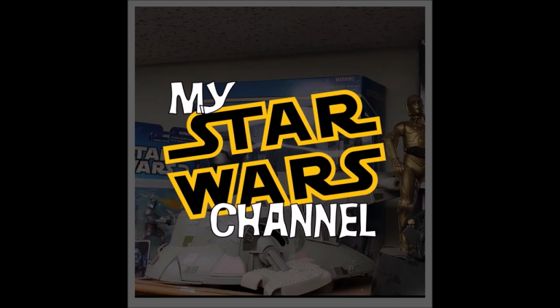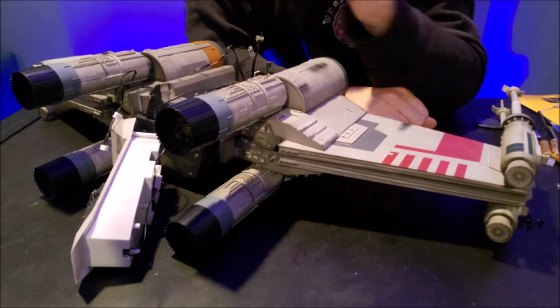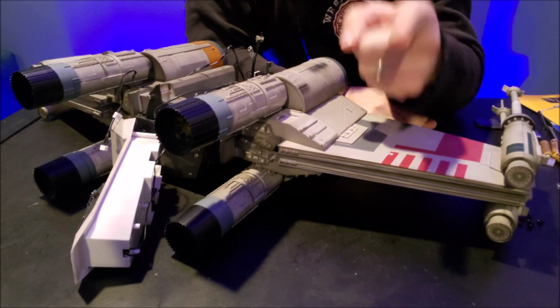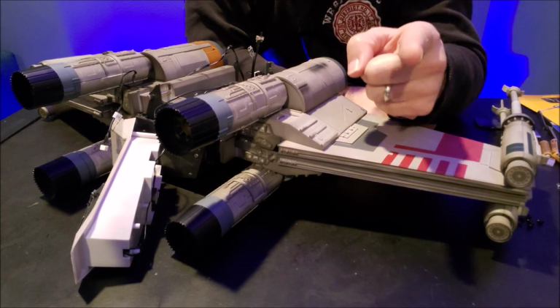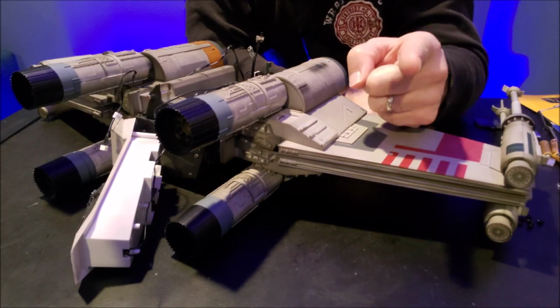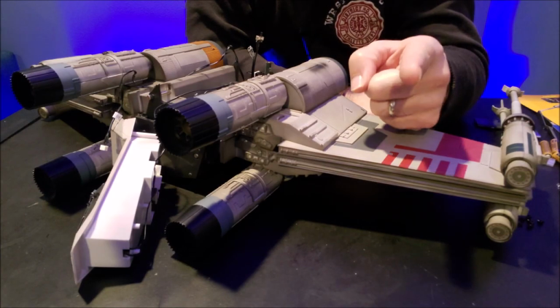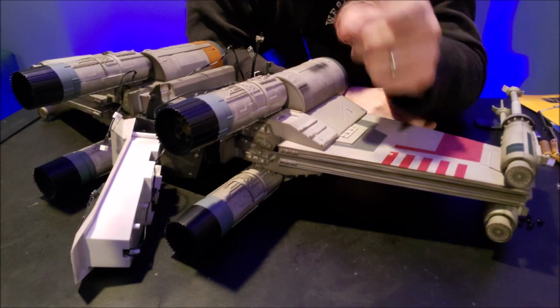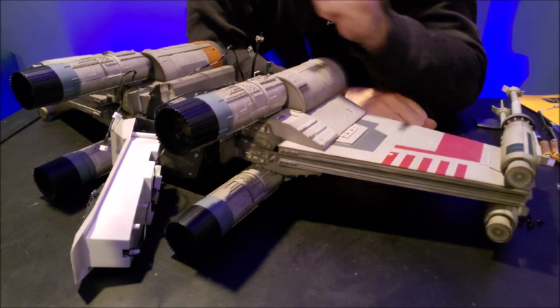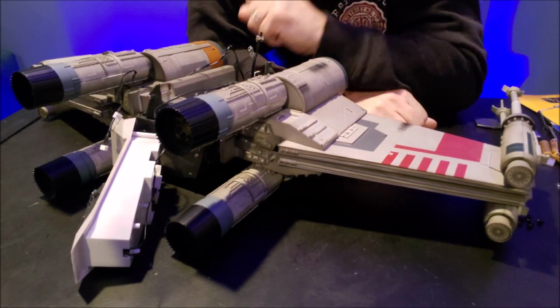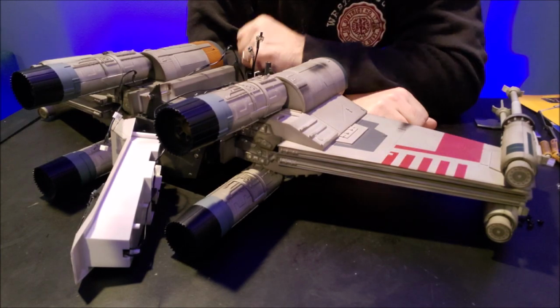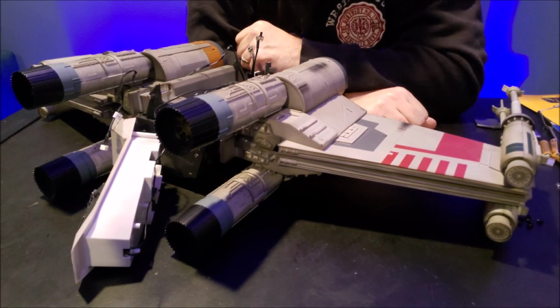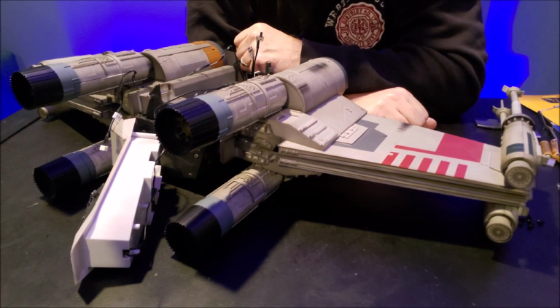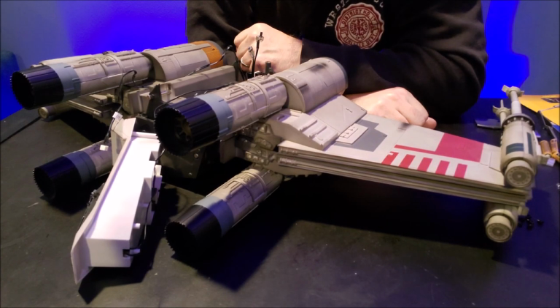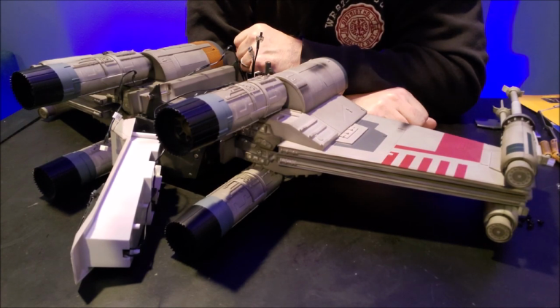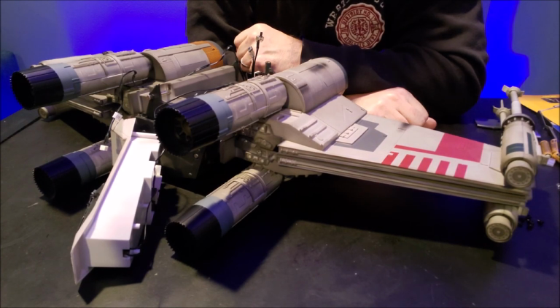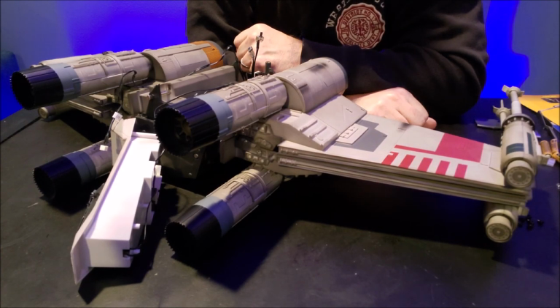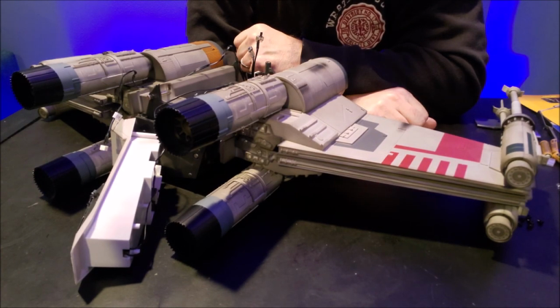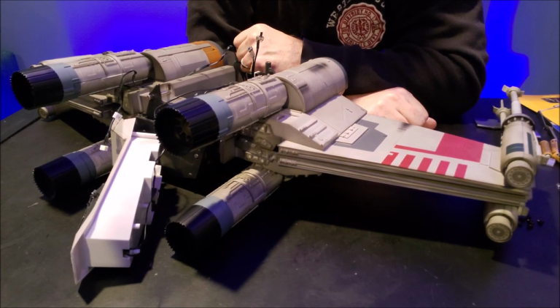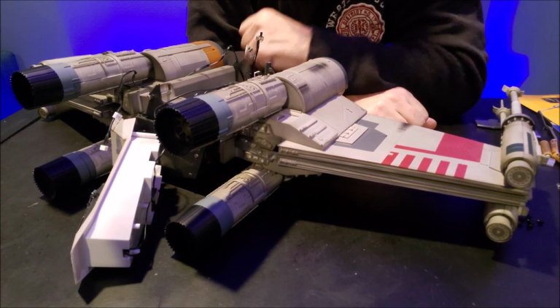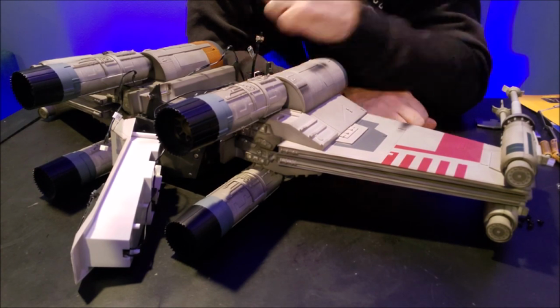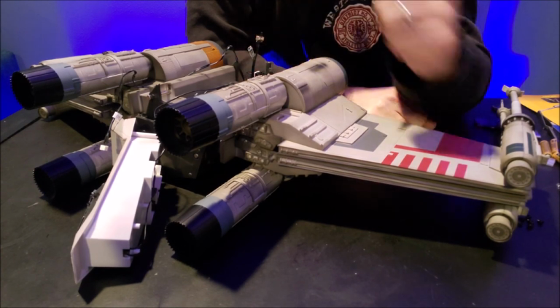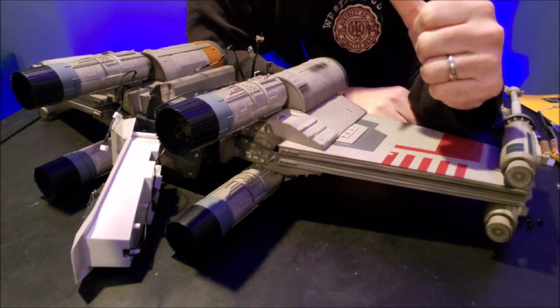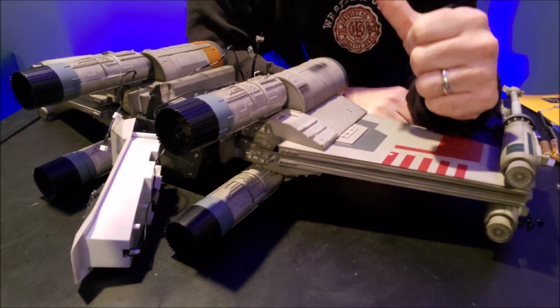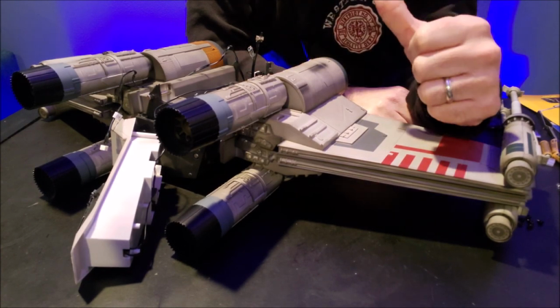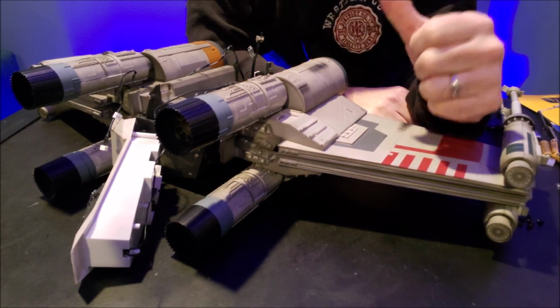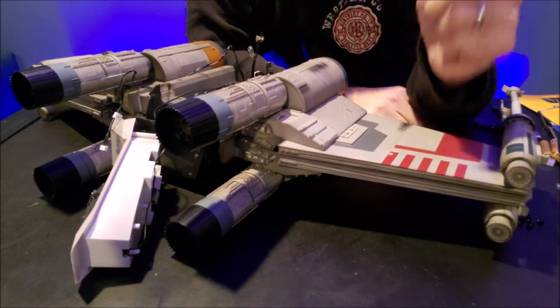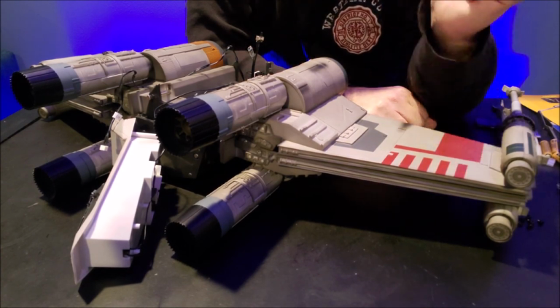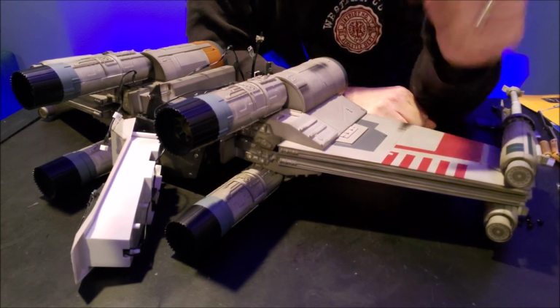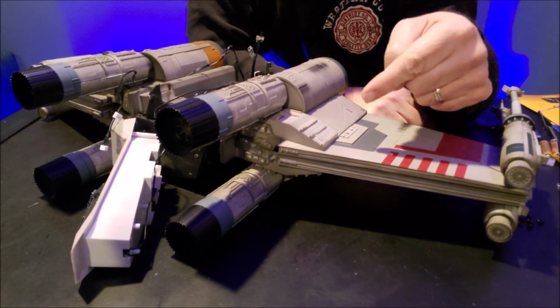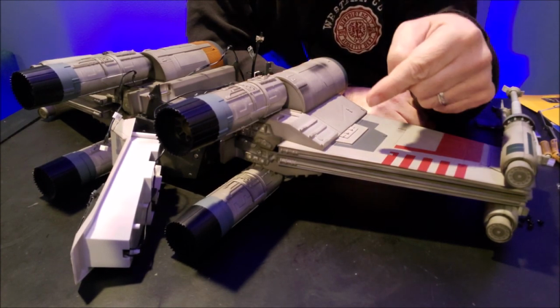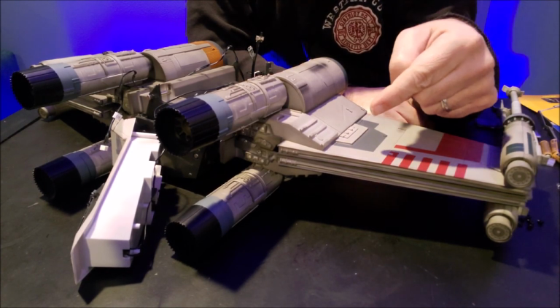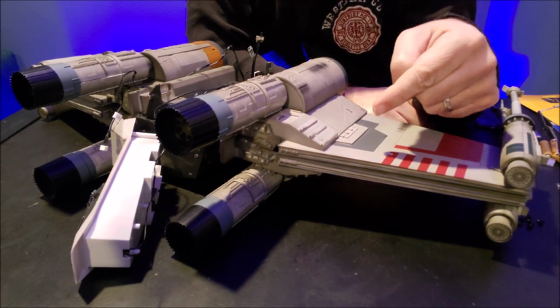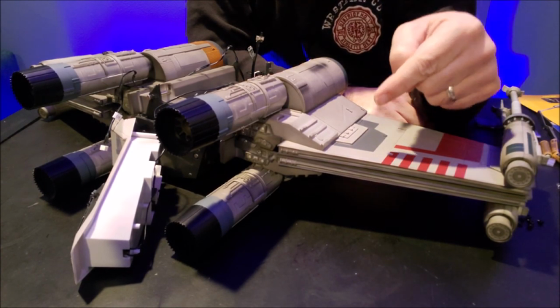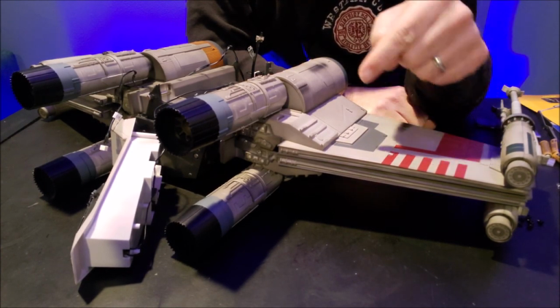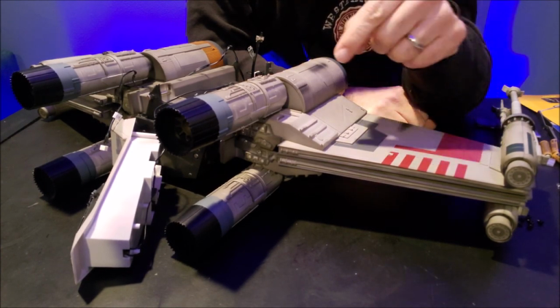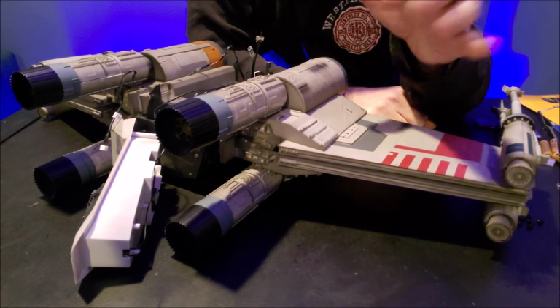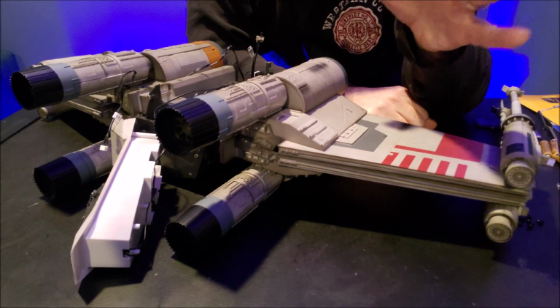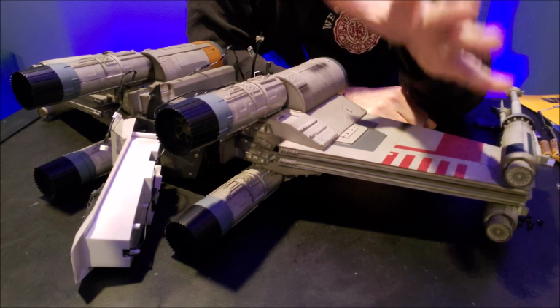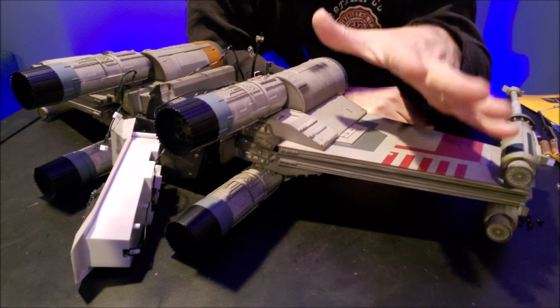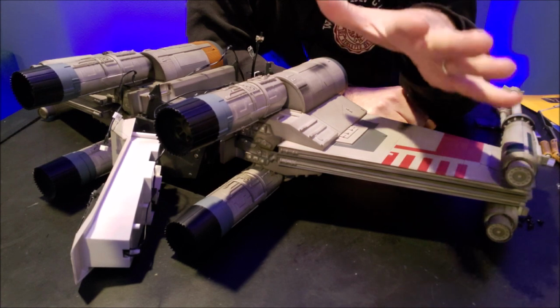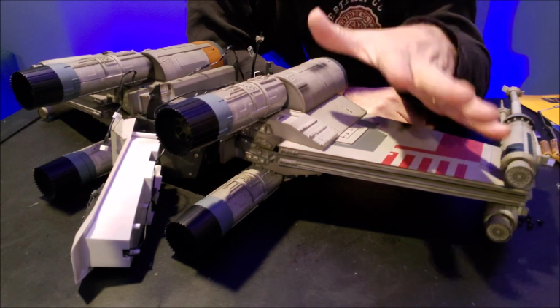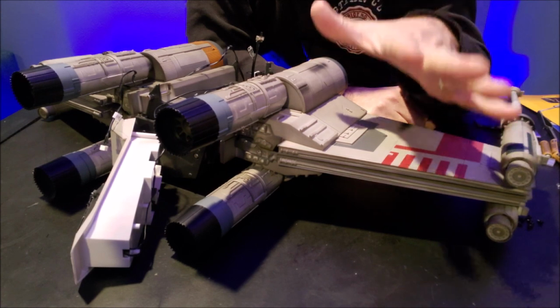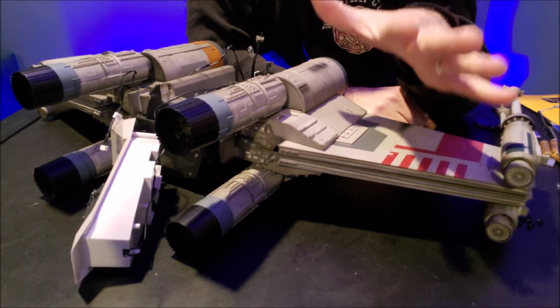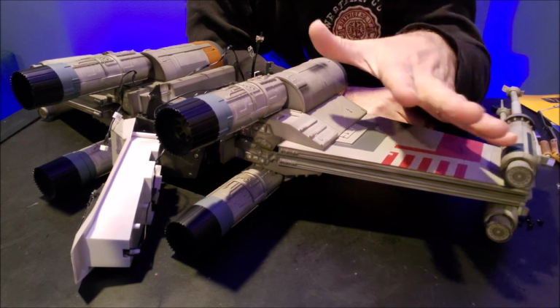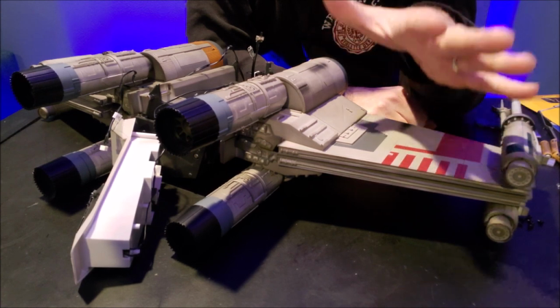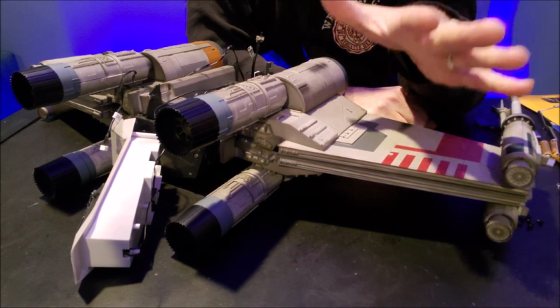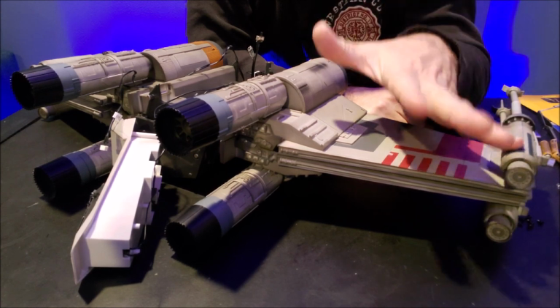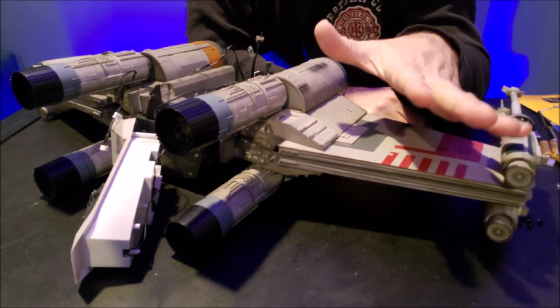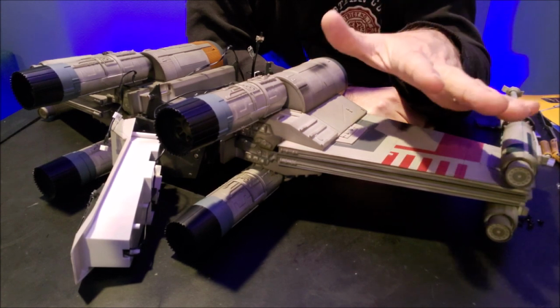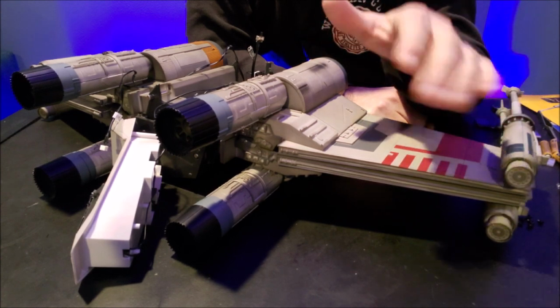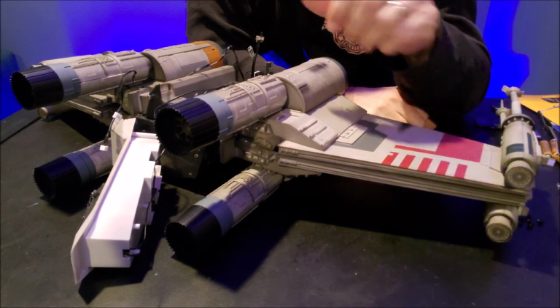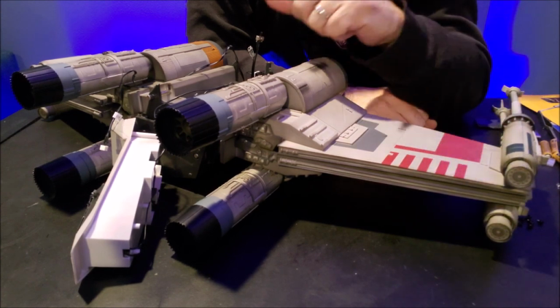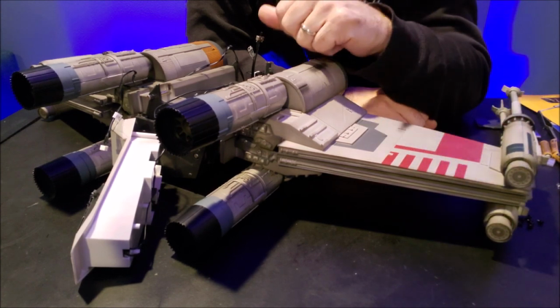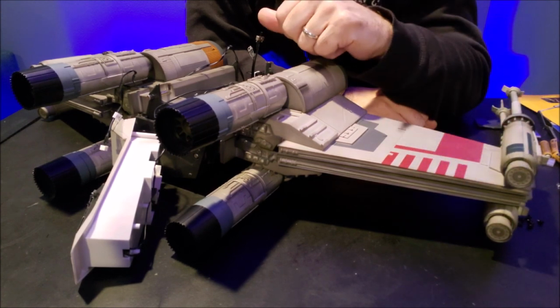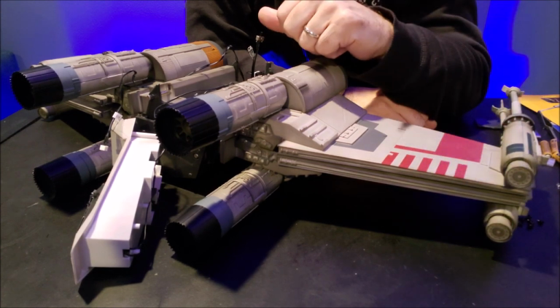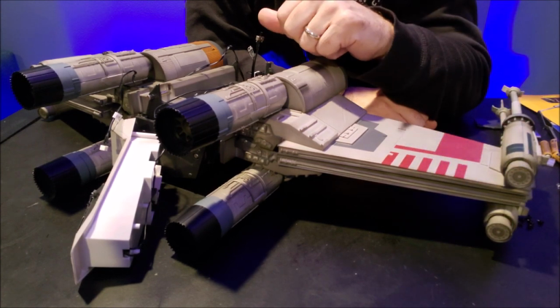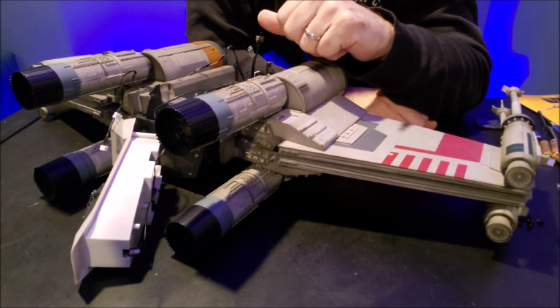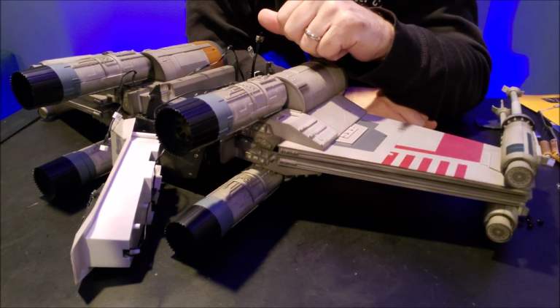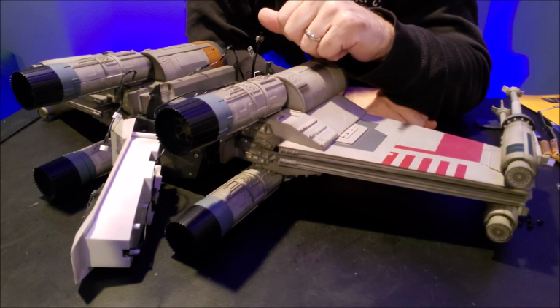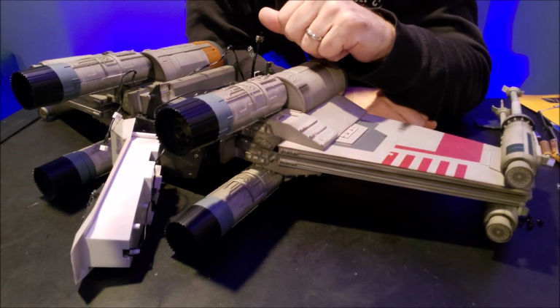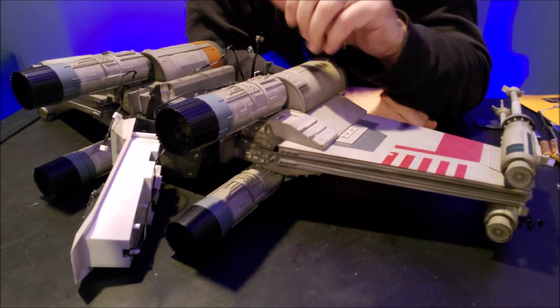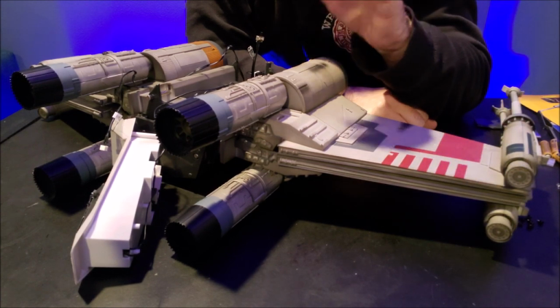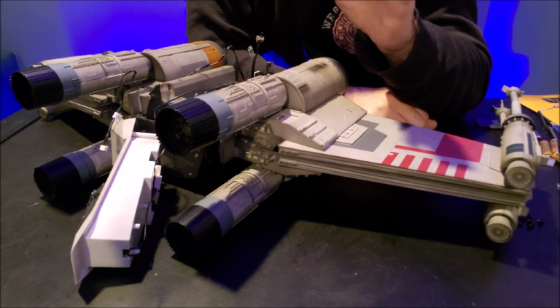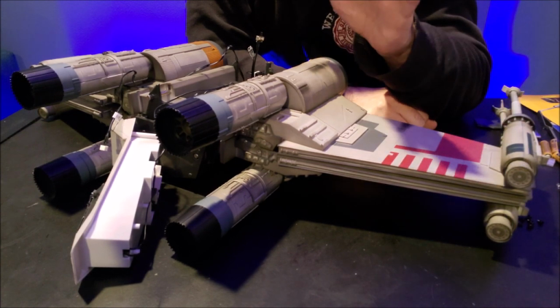Hey everybody, welcome back to my Star Wars channel. My name is David and this is the Build Your Own X-Wing from D'Agostini.